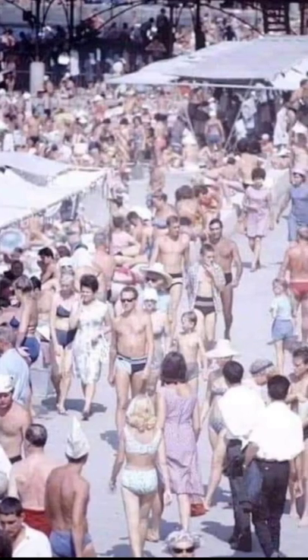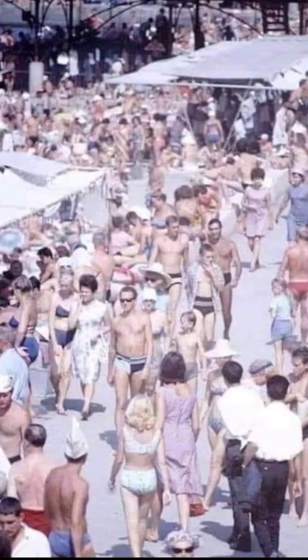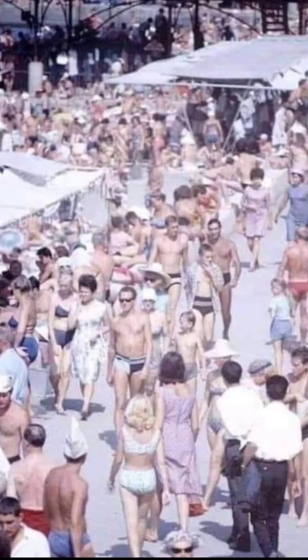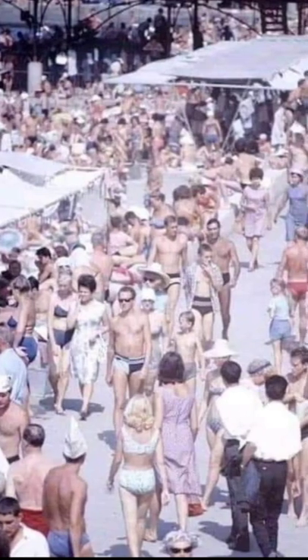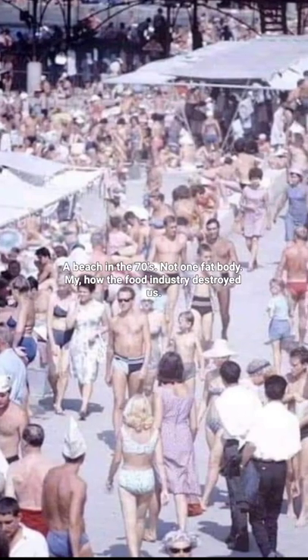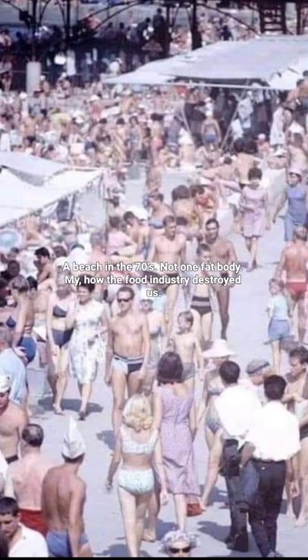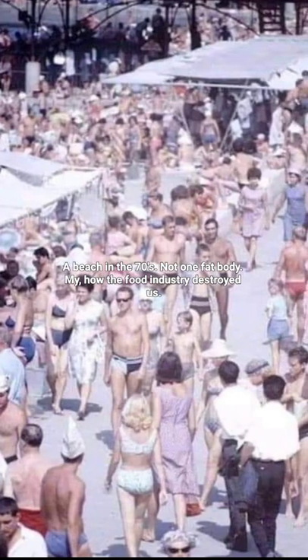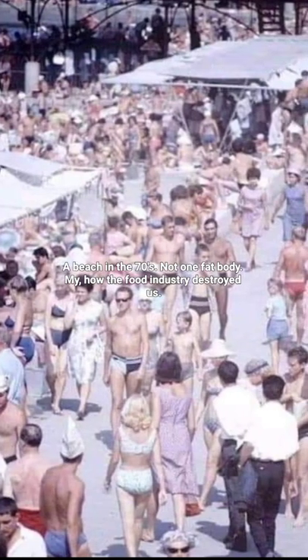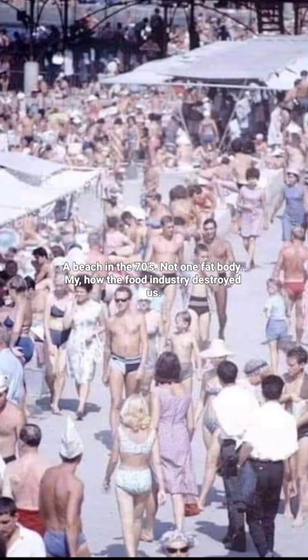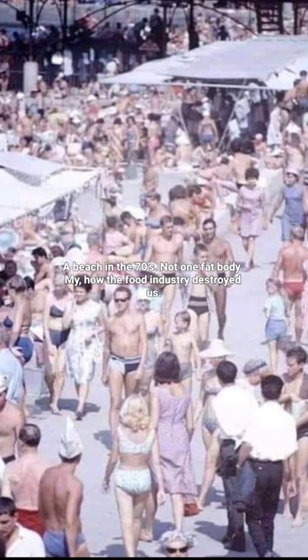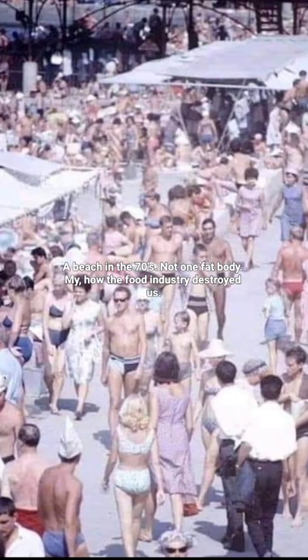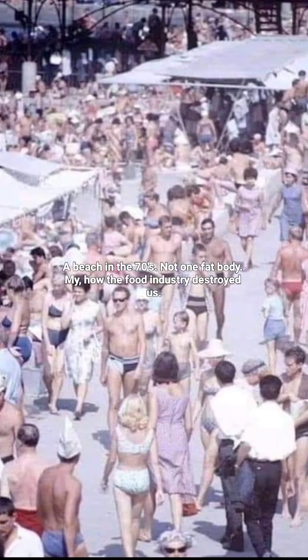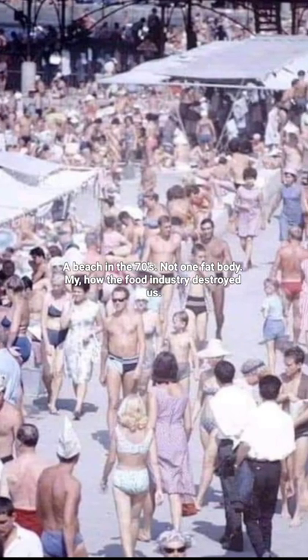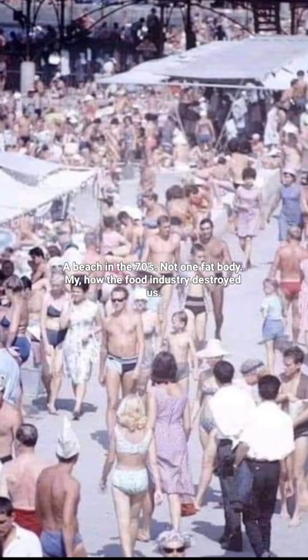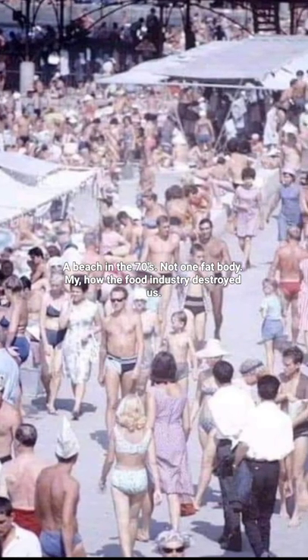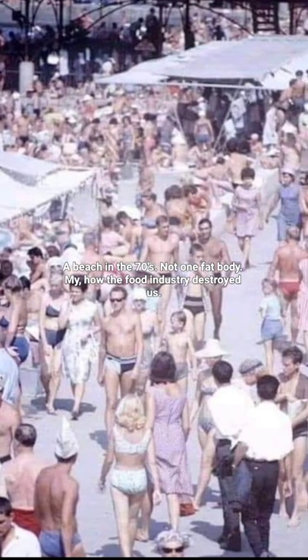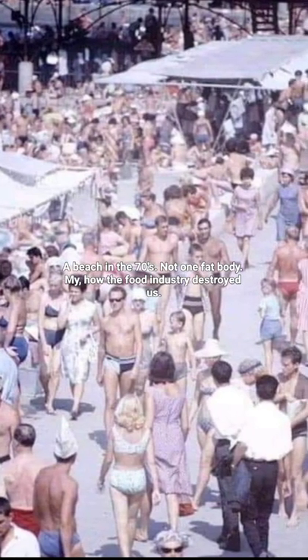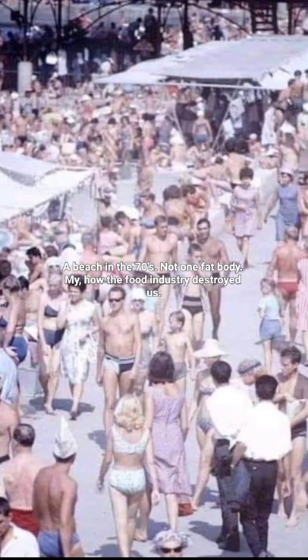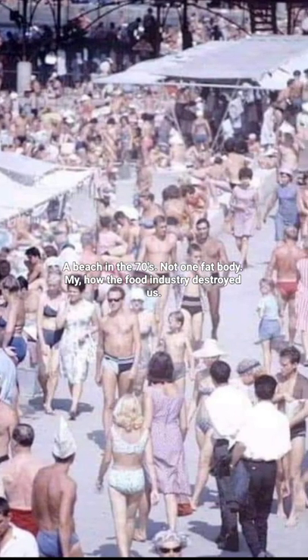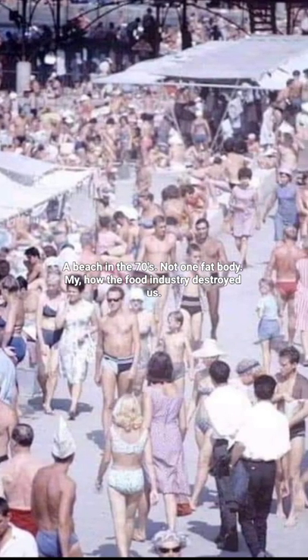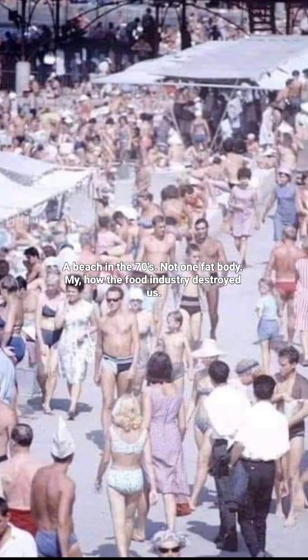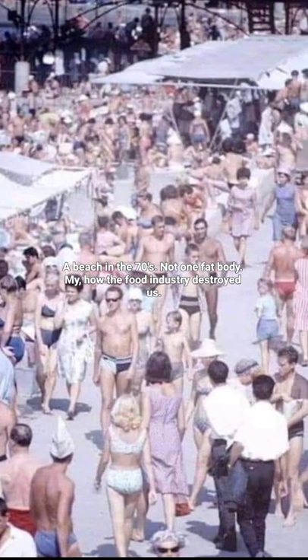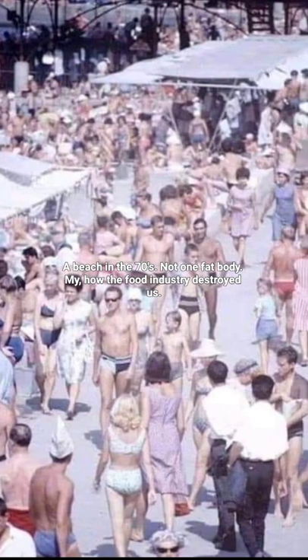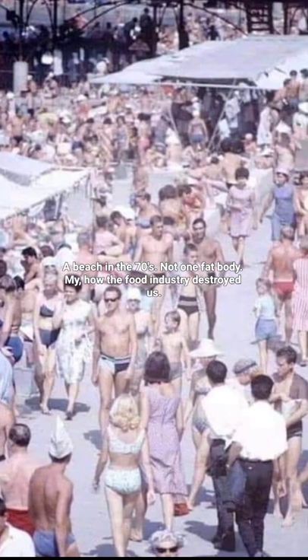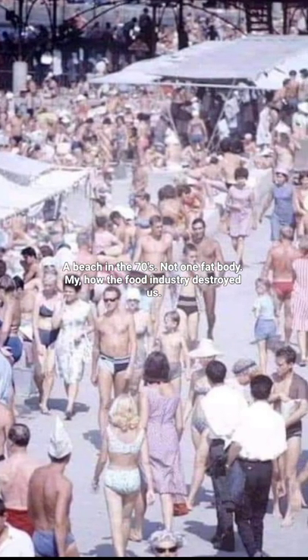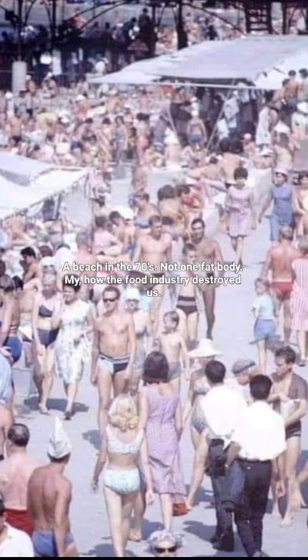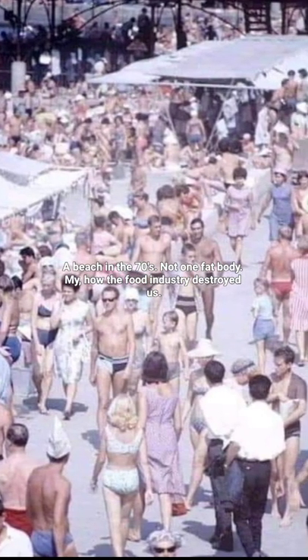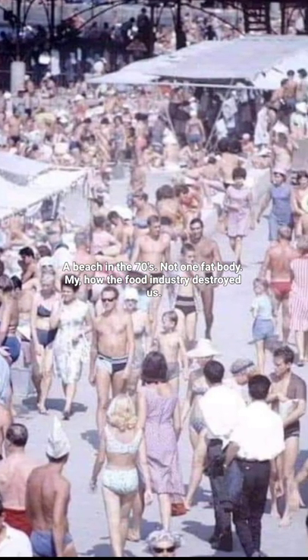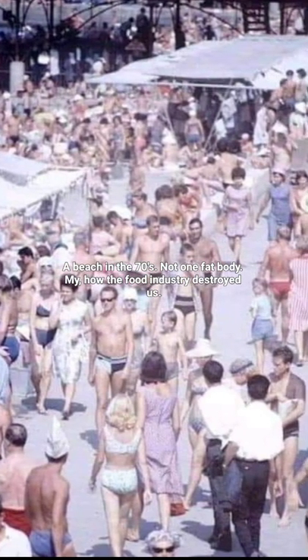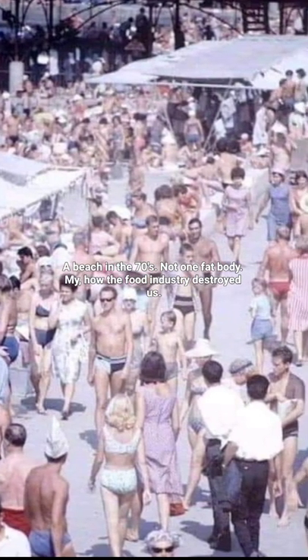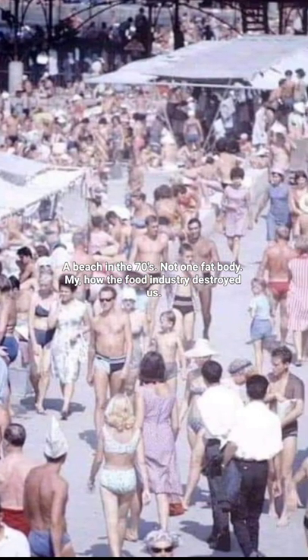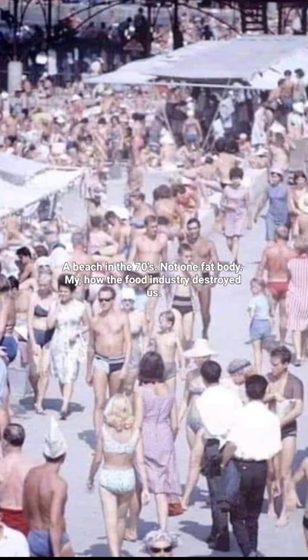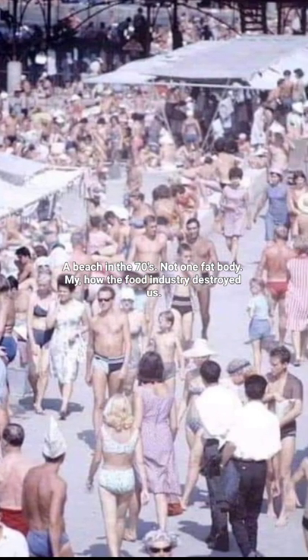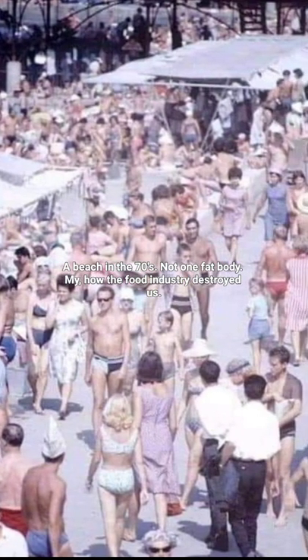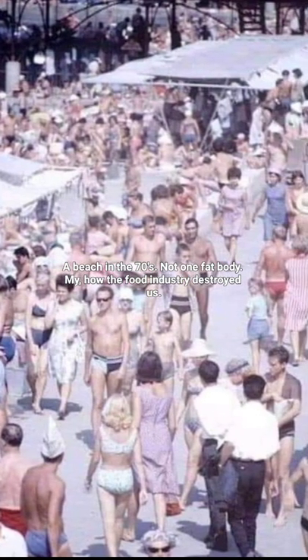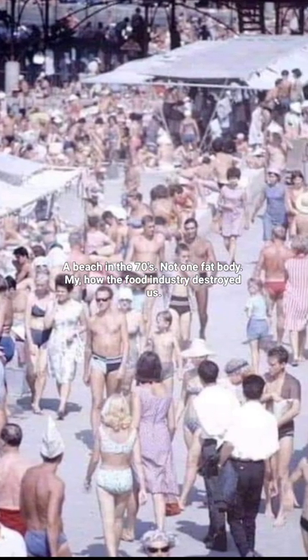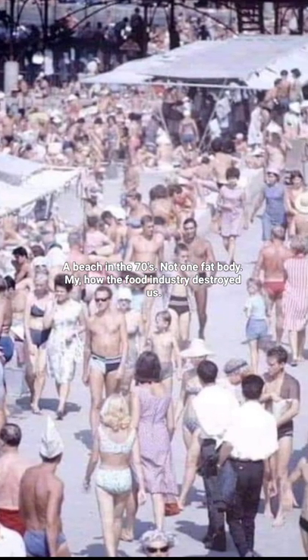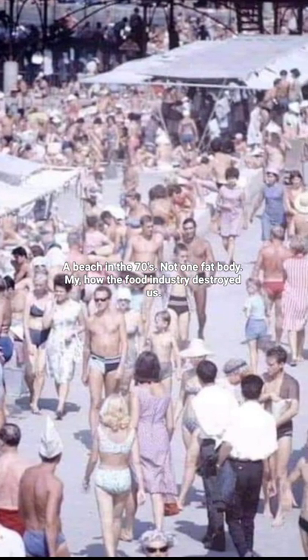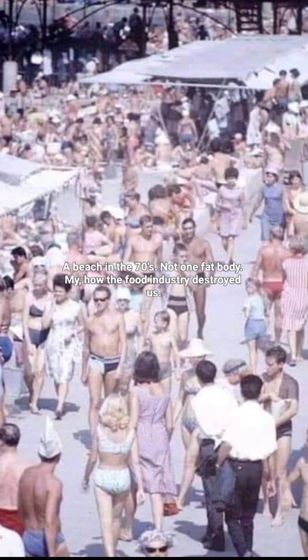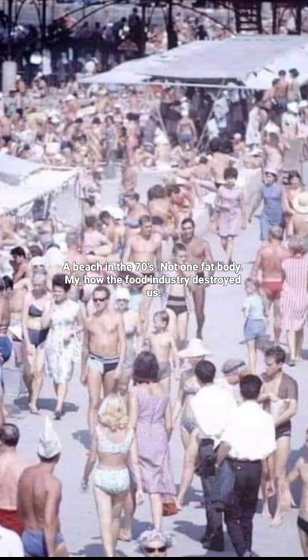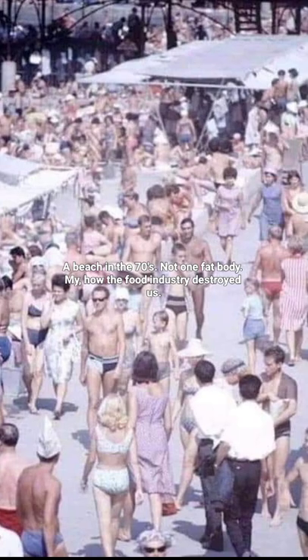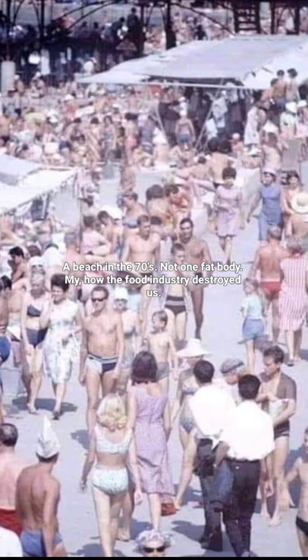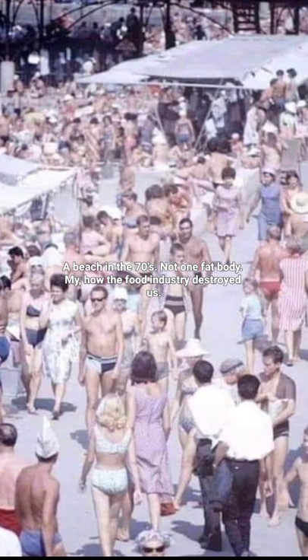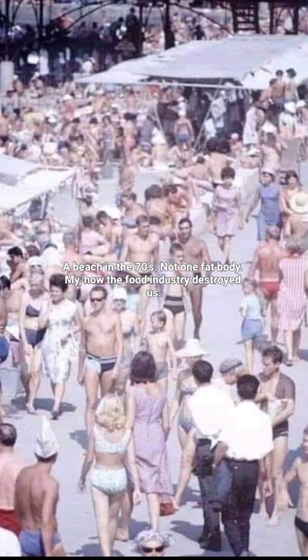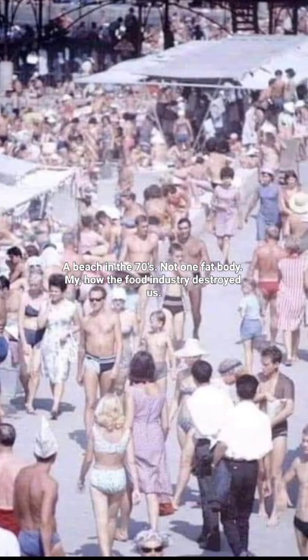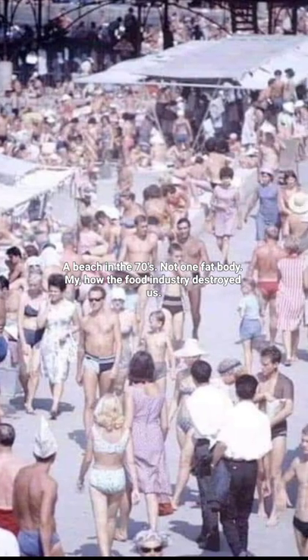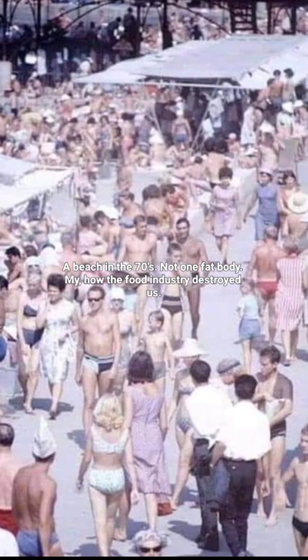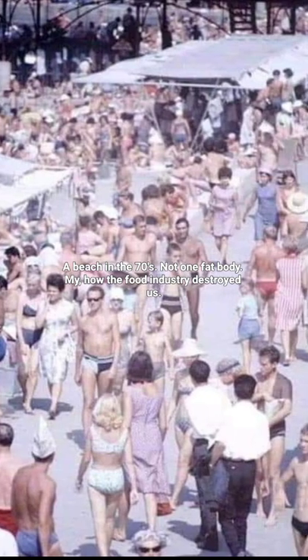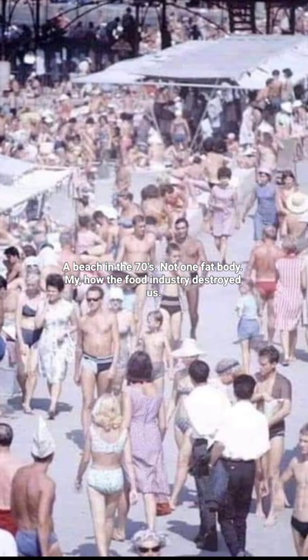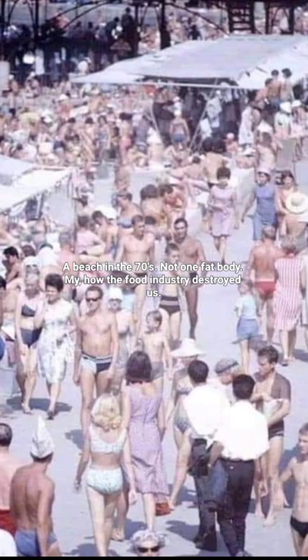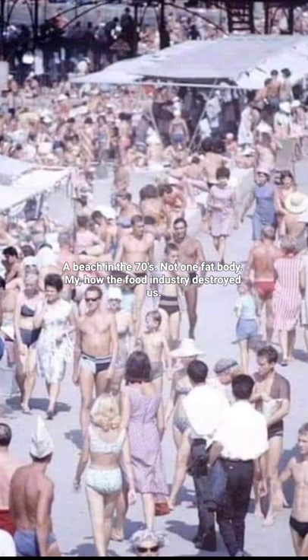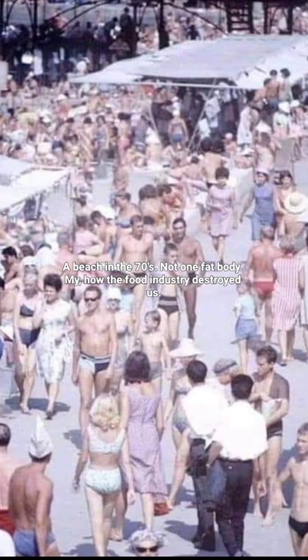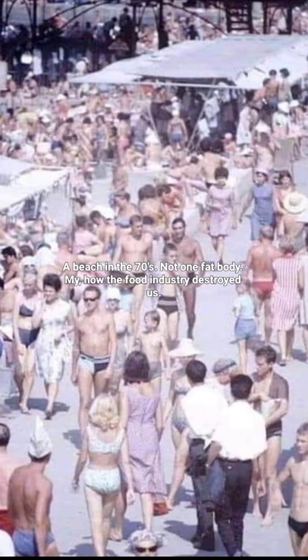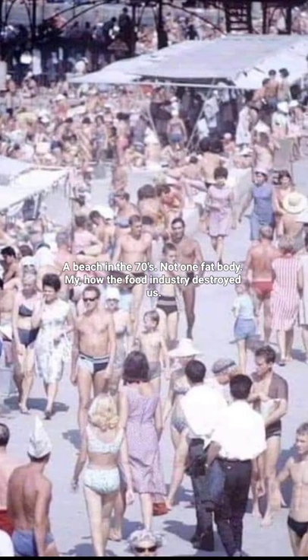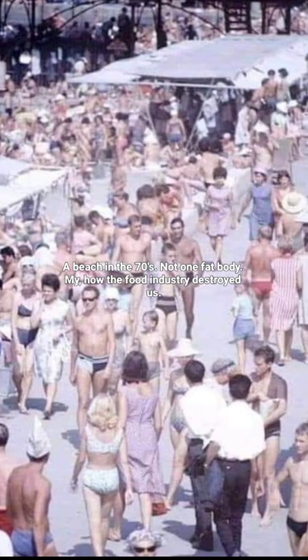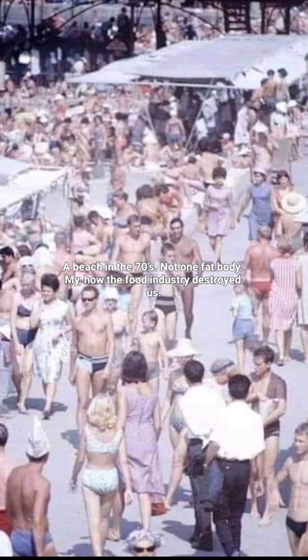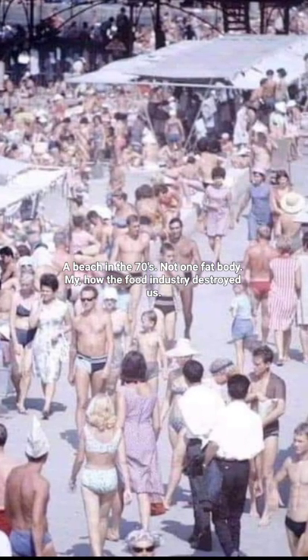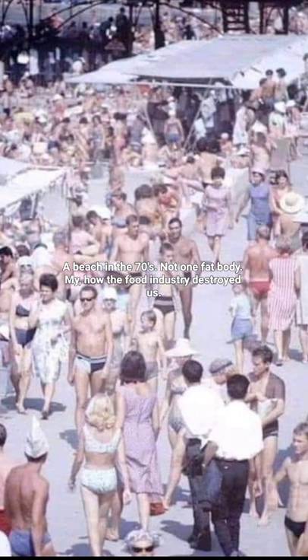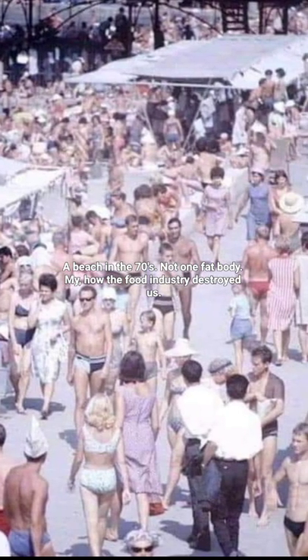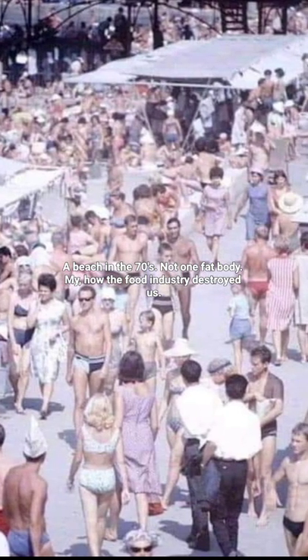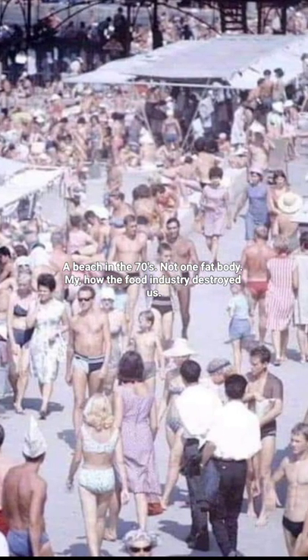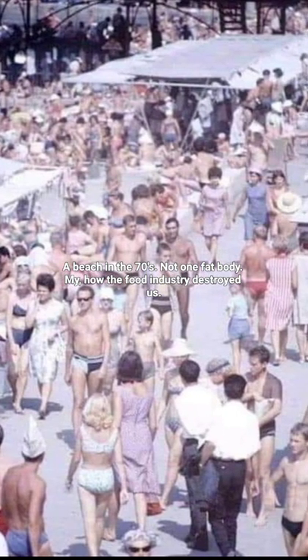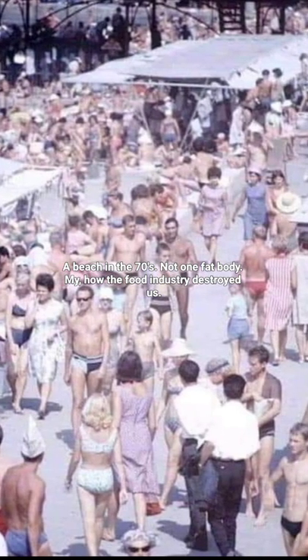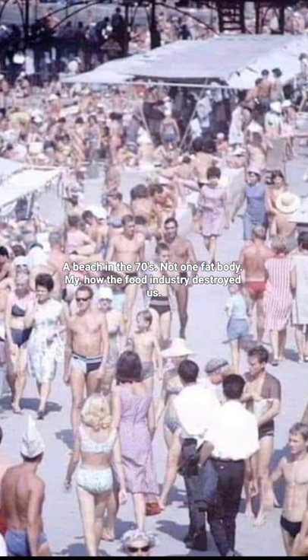A beach in the 70s. Not one fat body. My, how the food industry destroyed us.